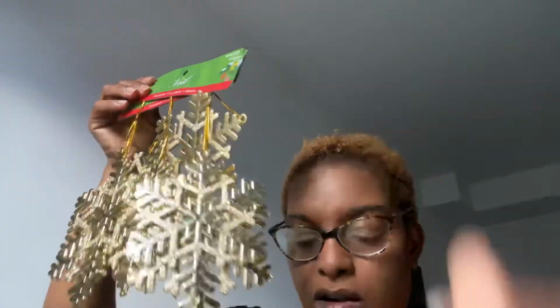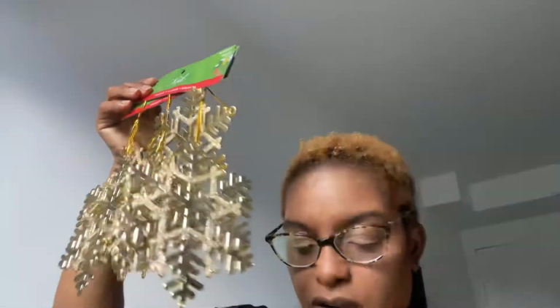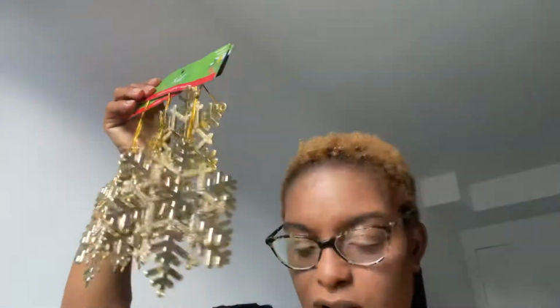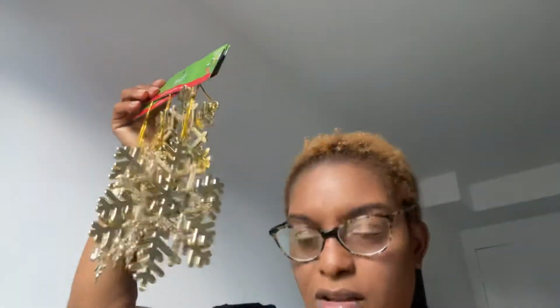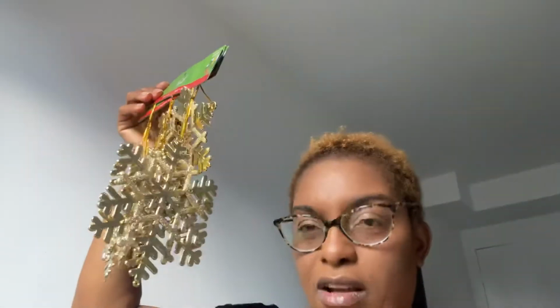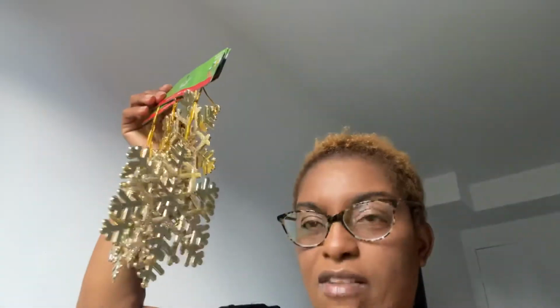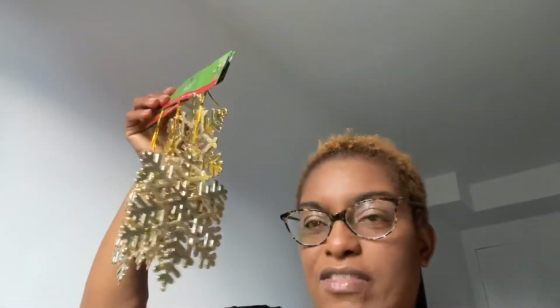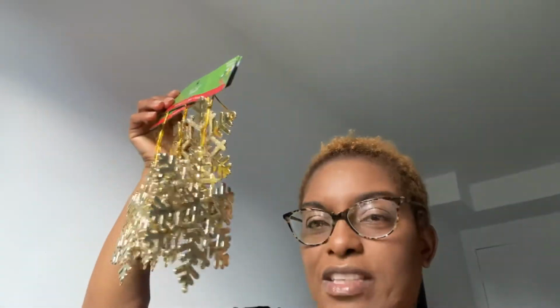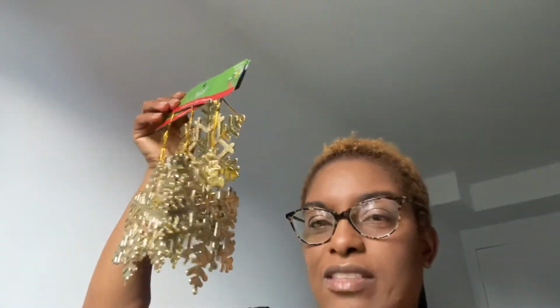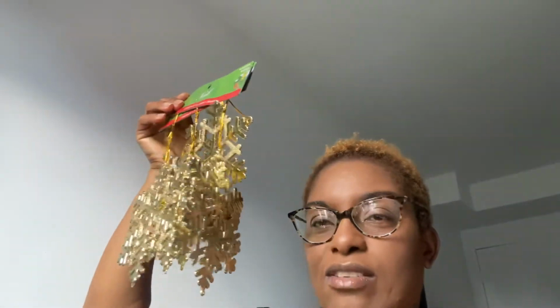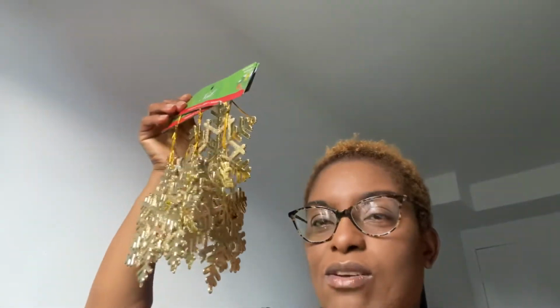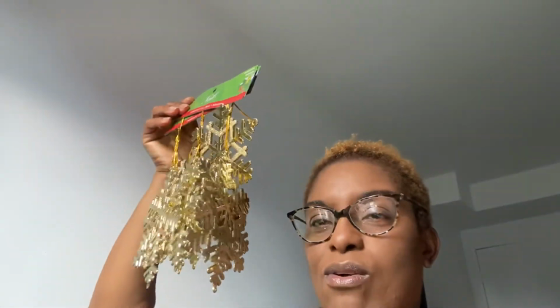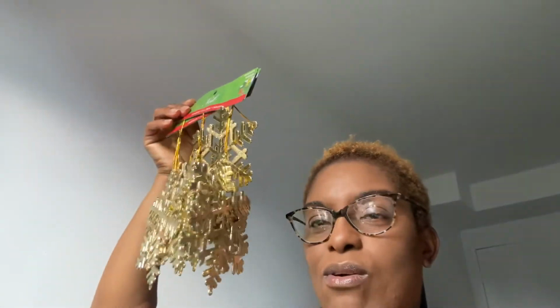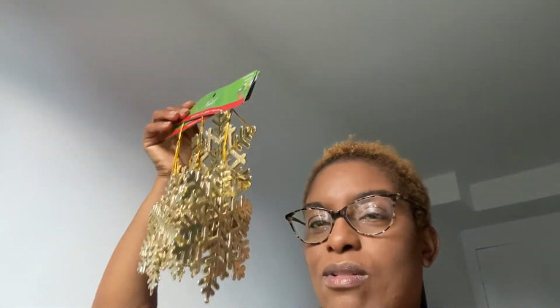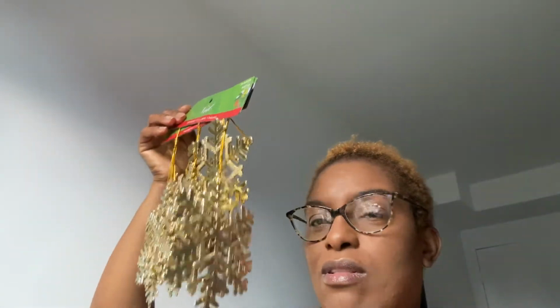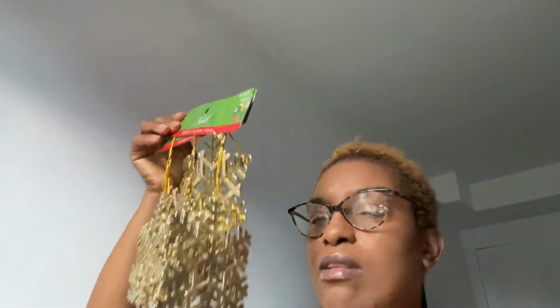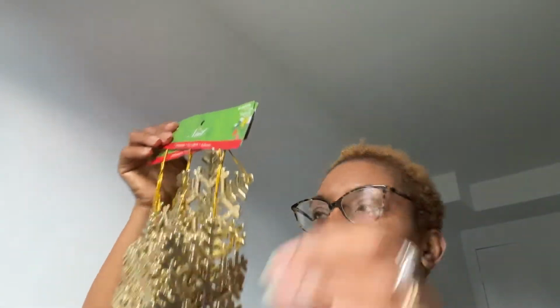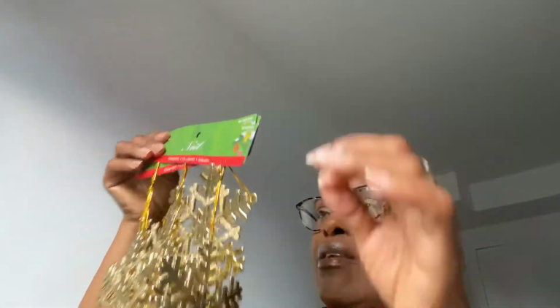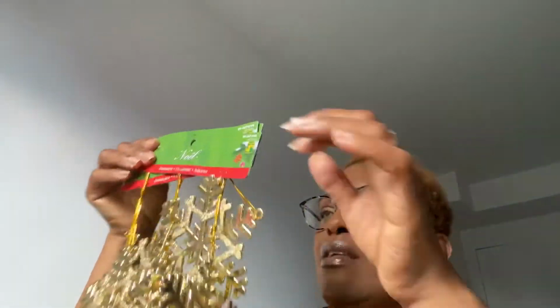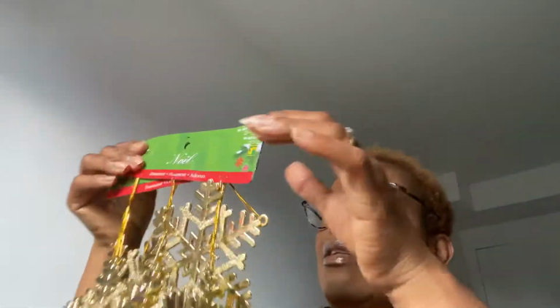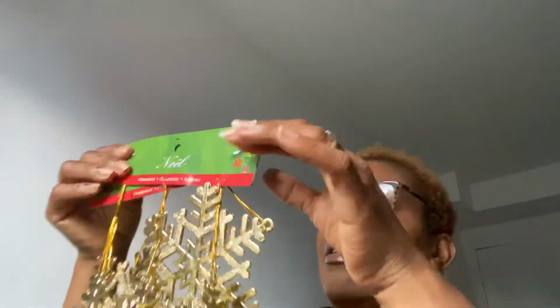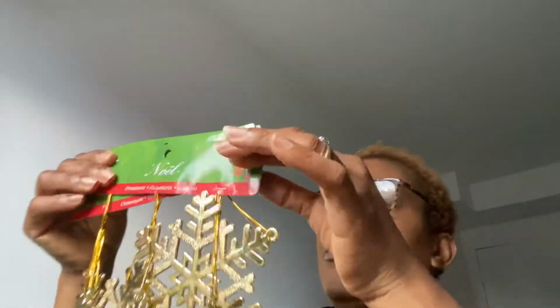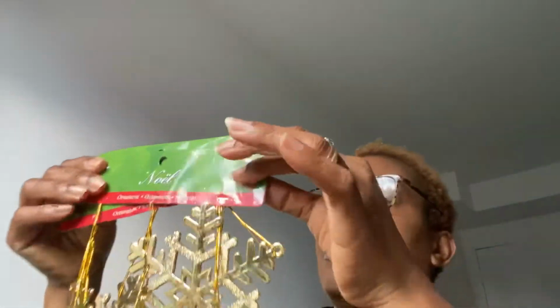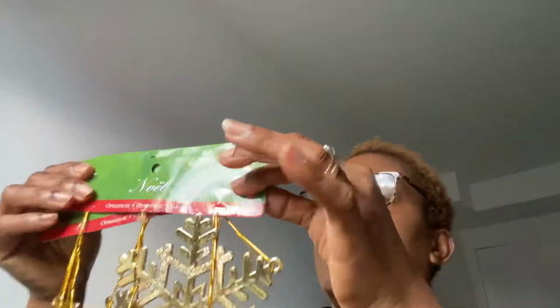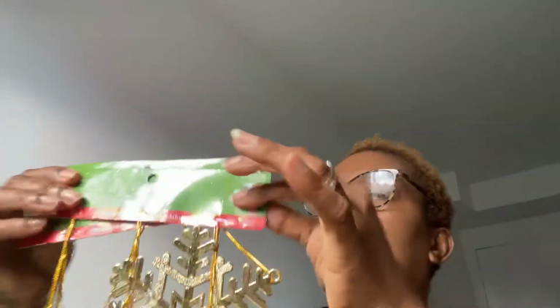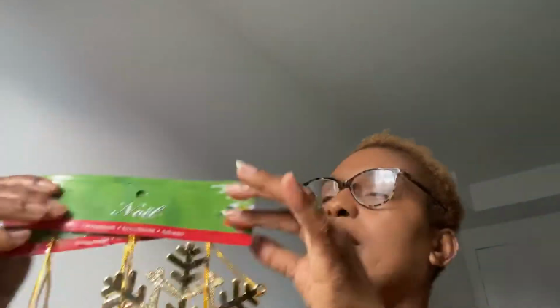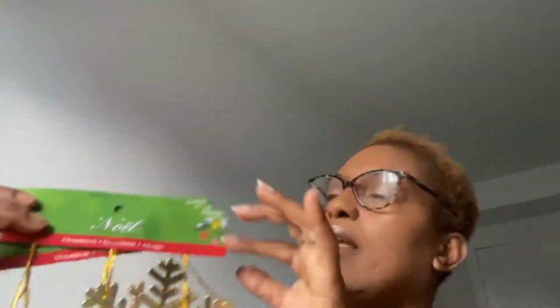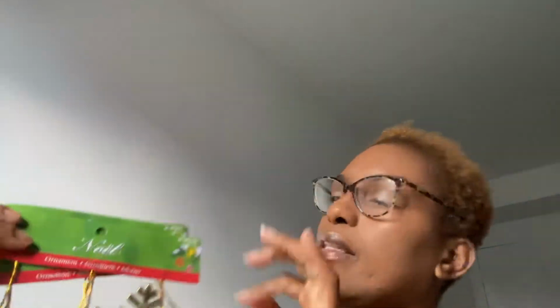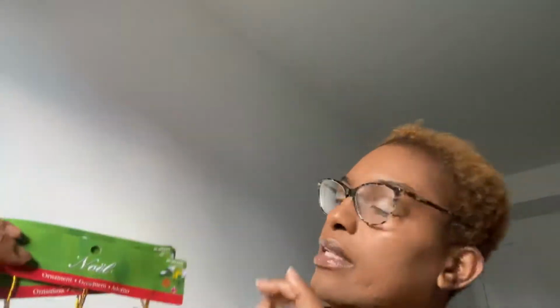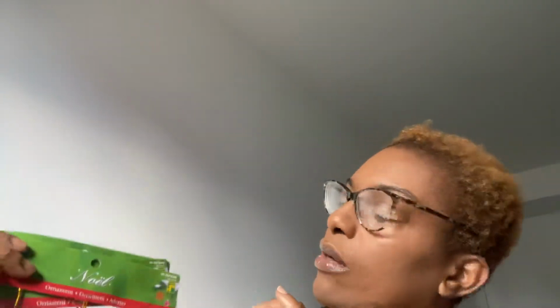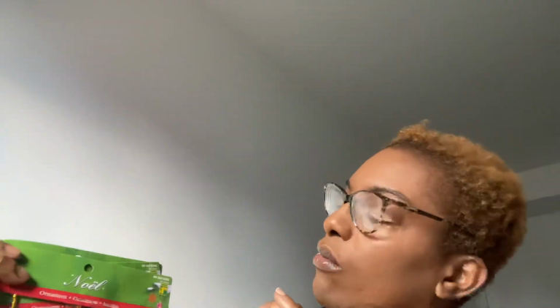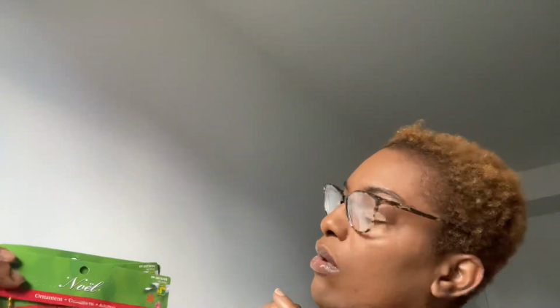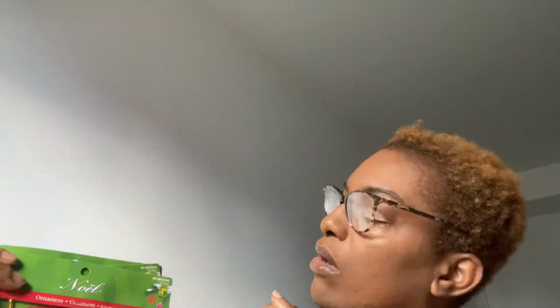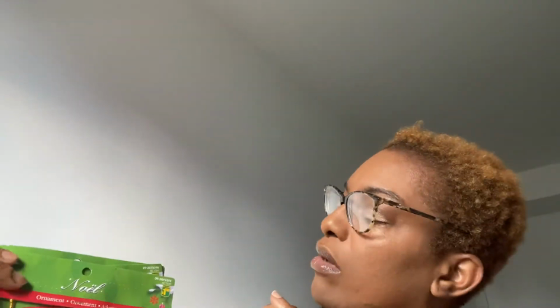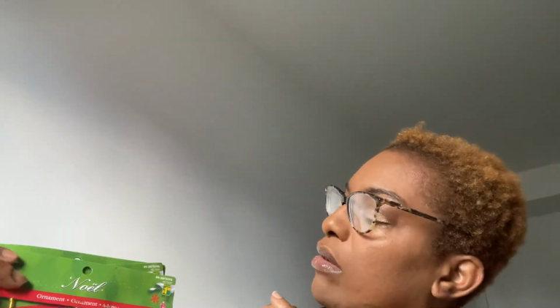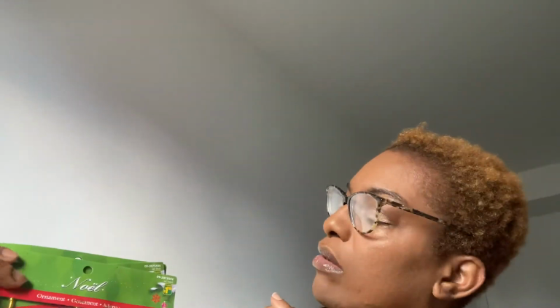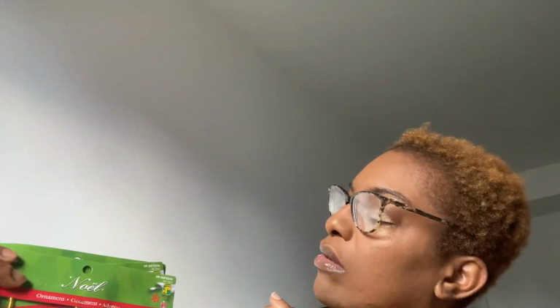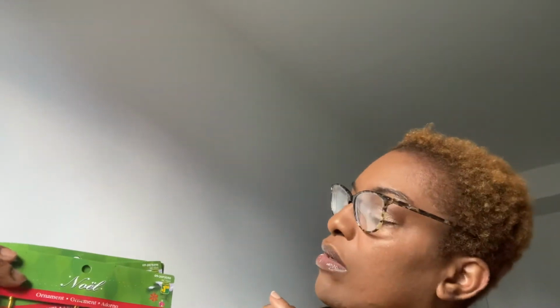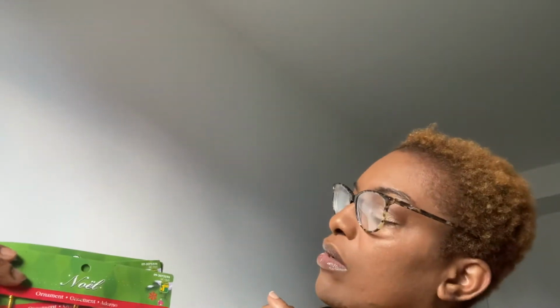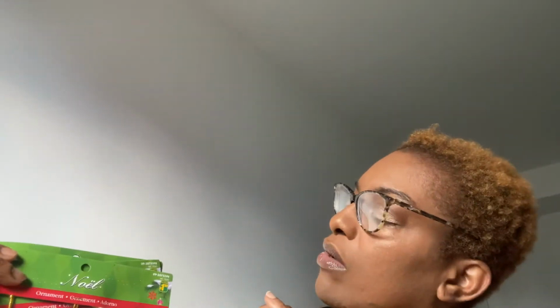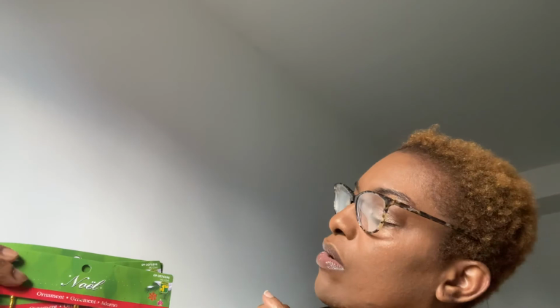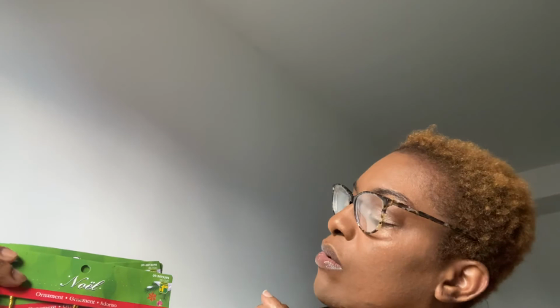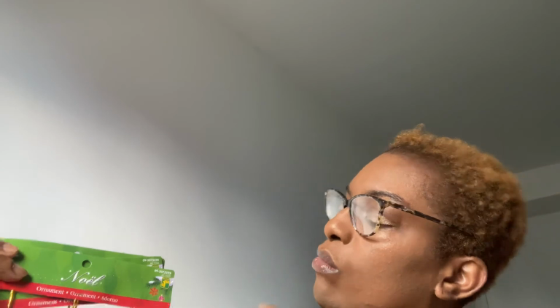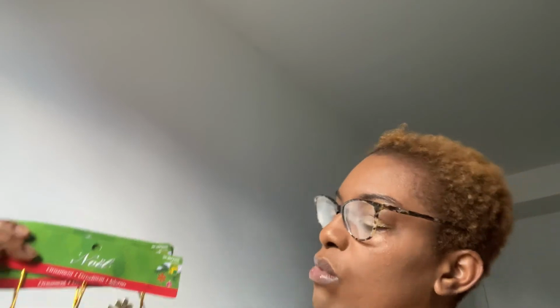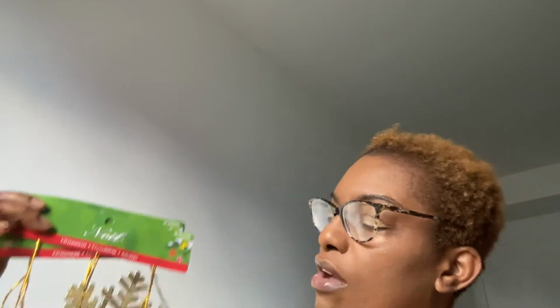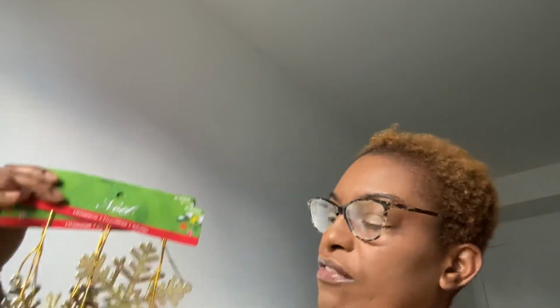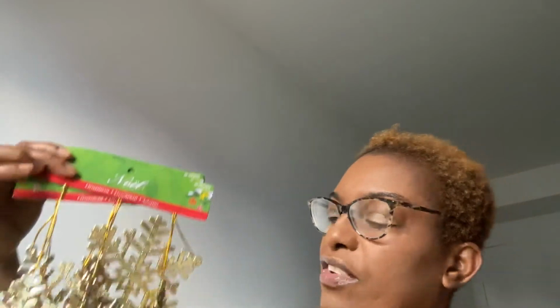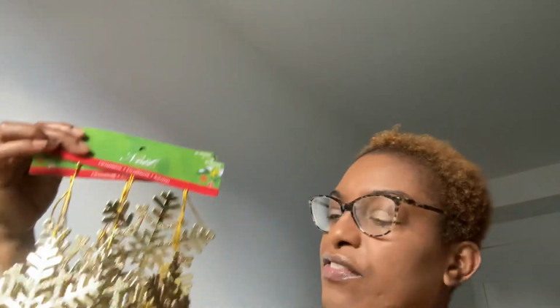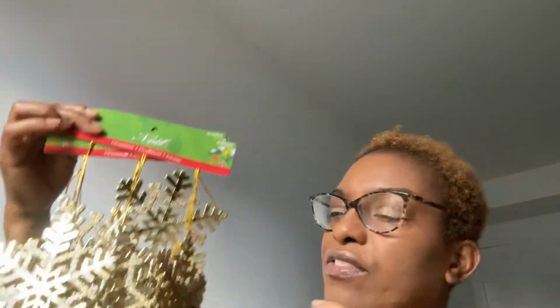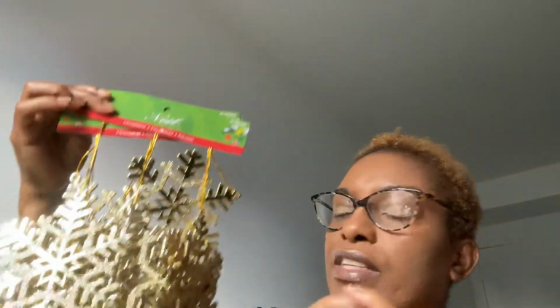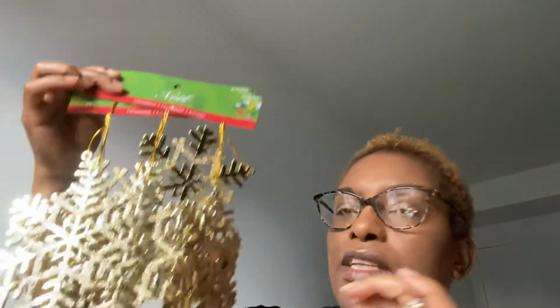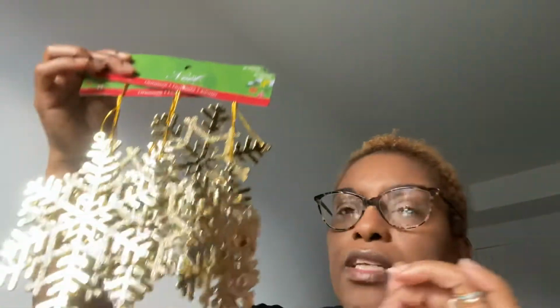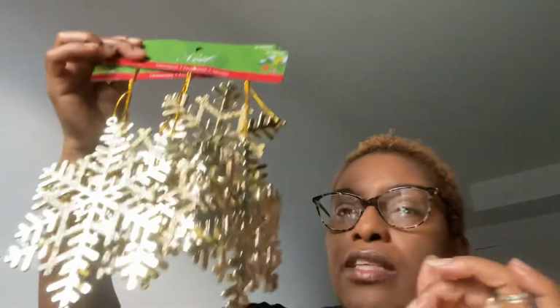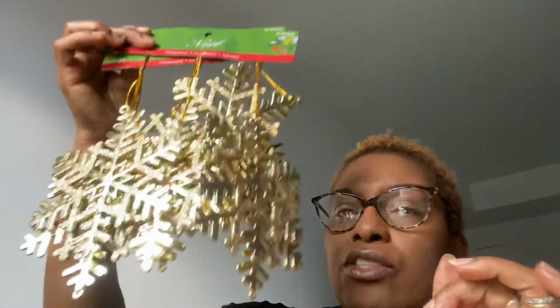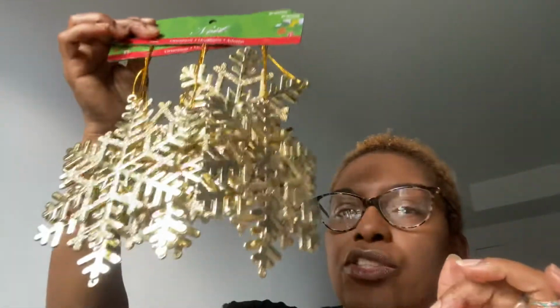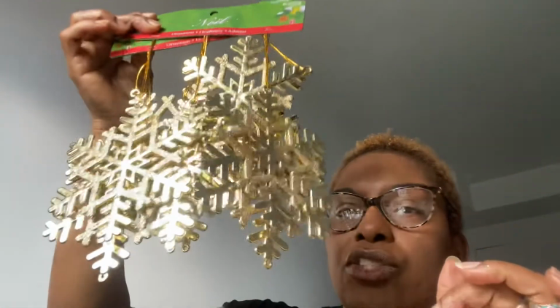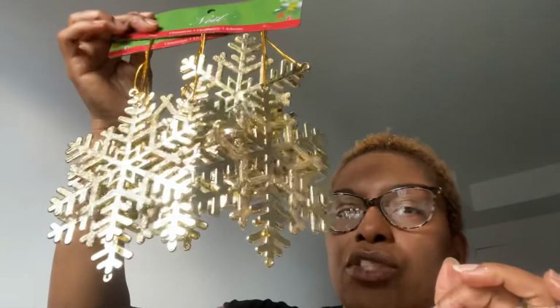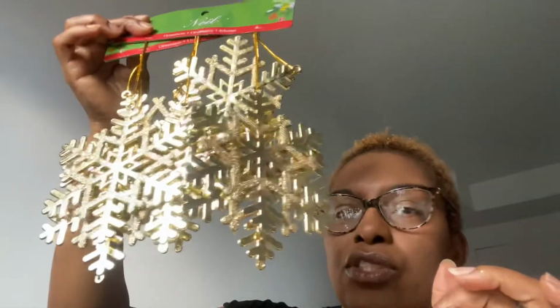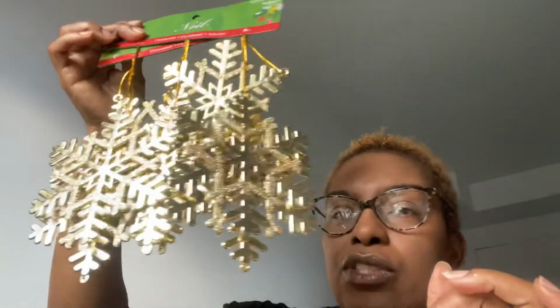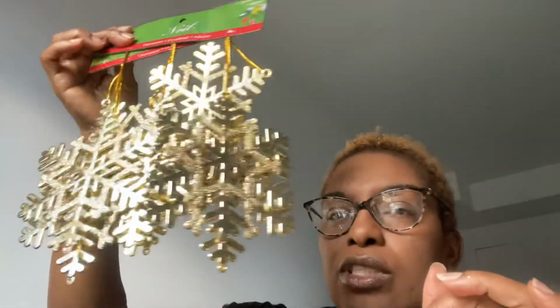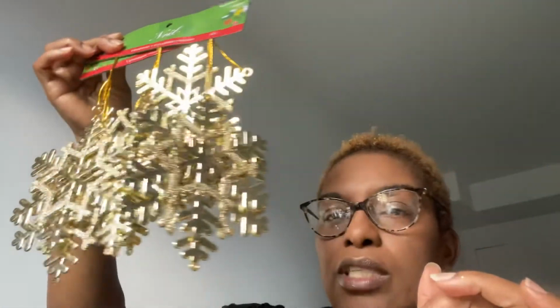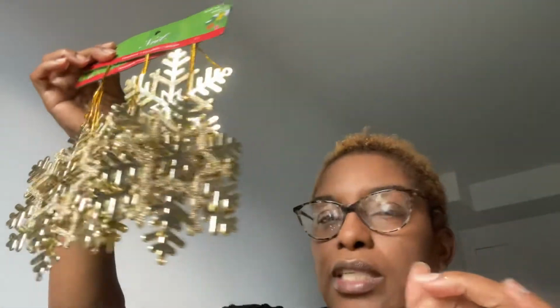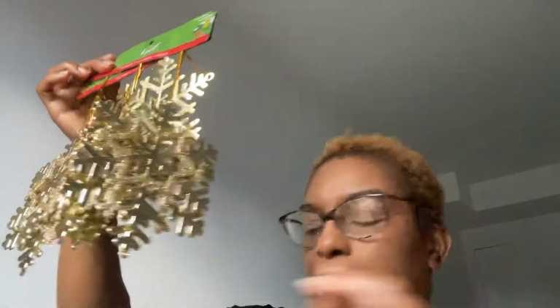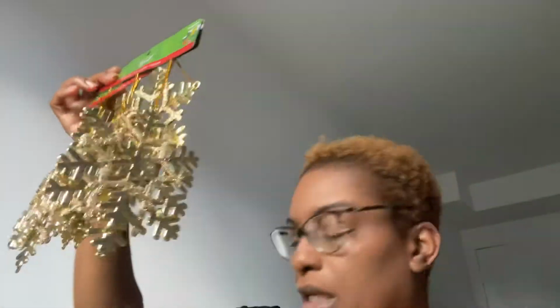I picked up three of these gold decorative things and they were $1.50 each.